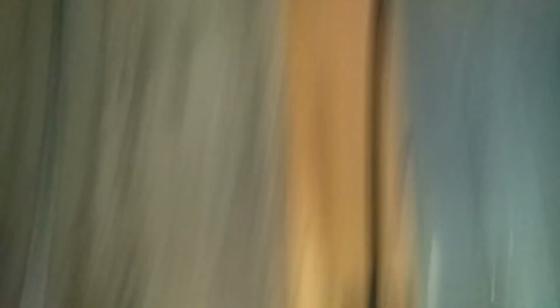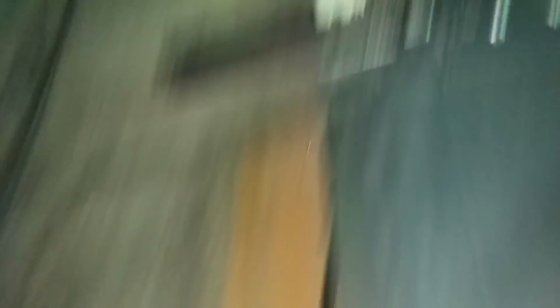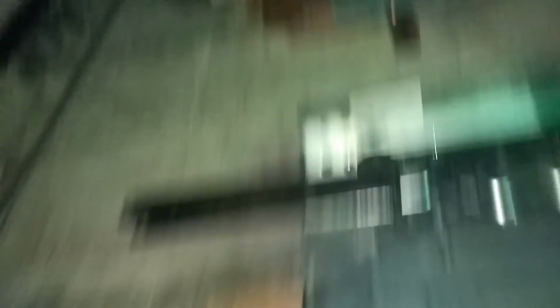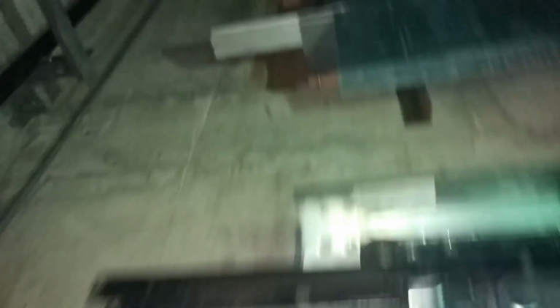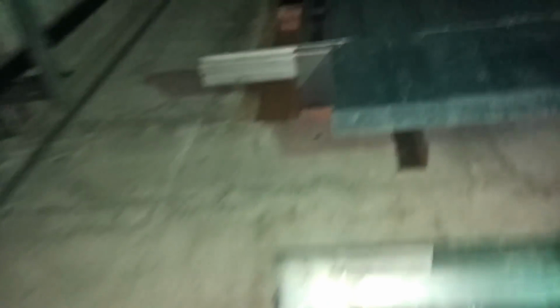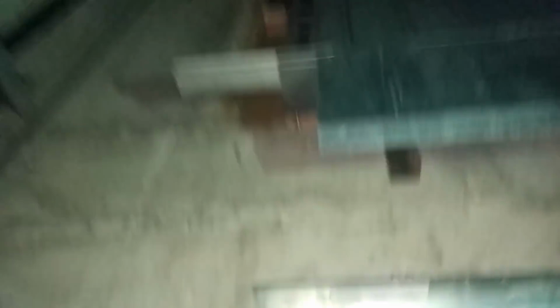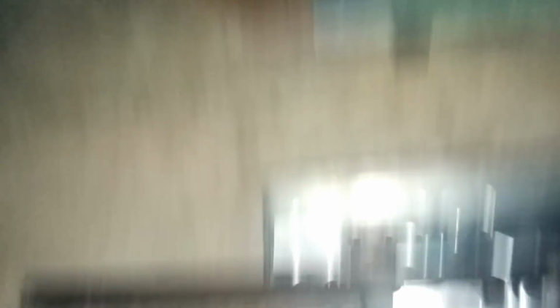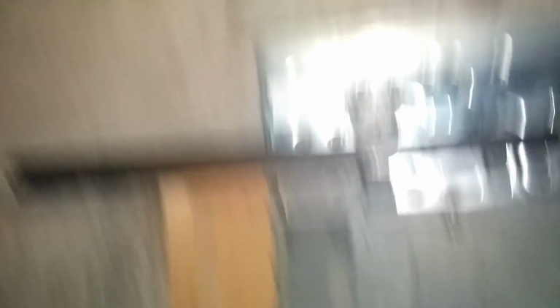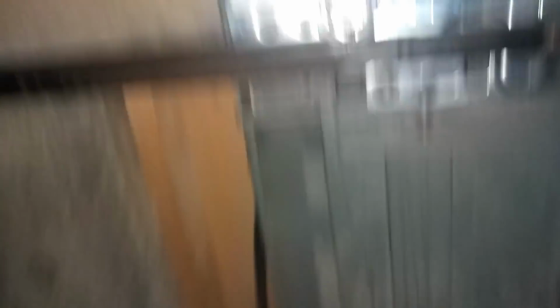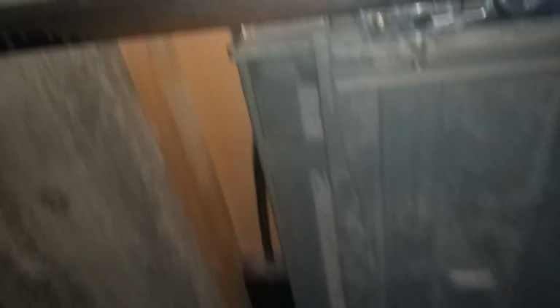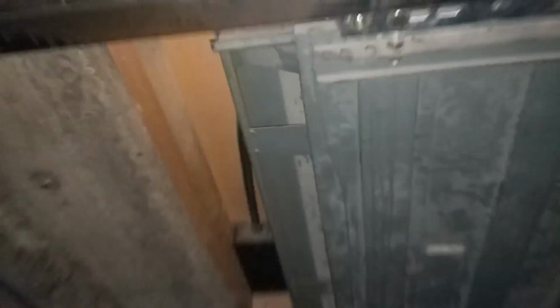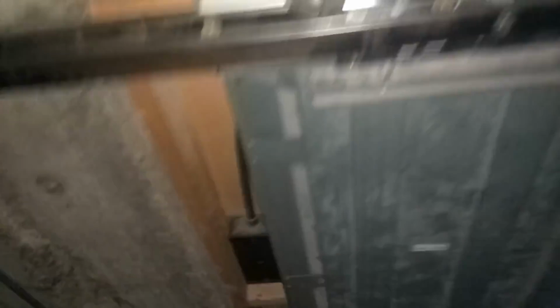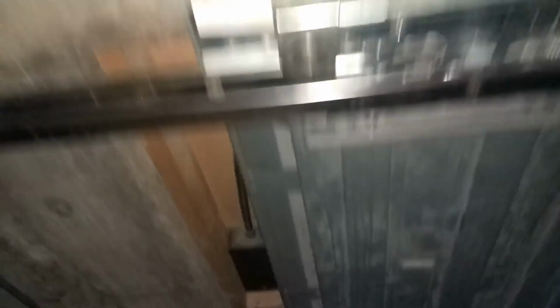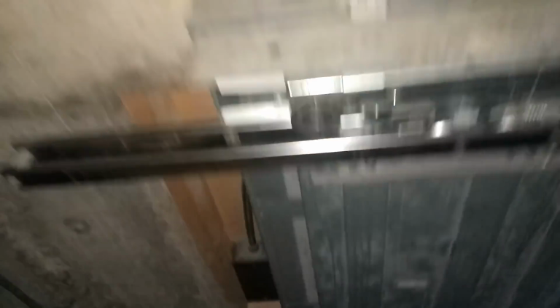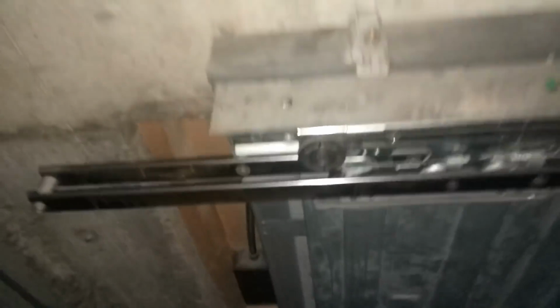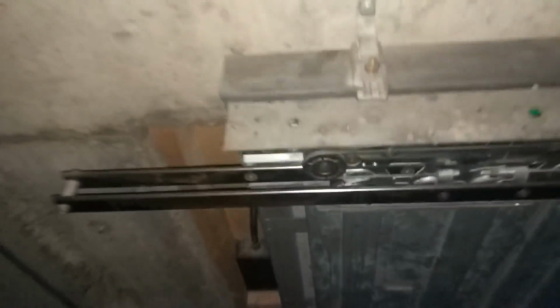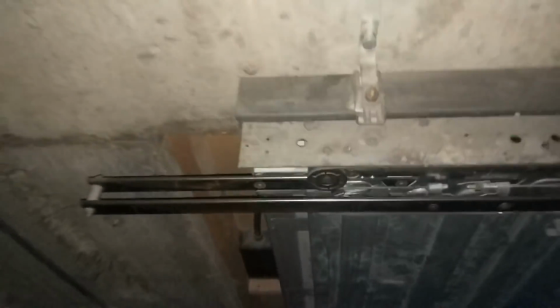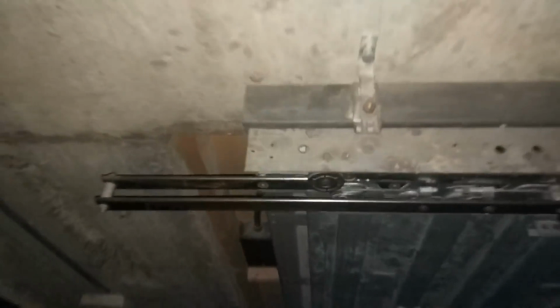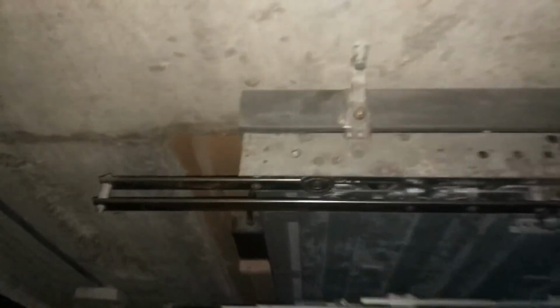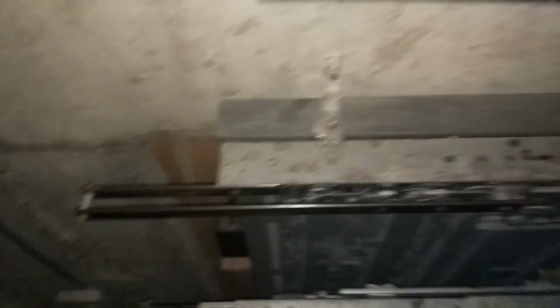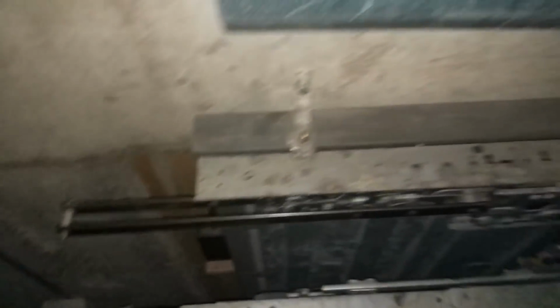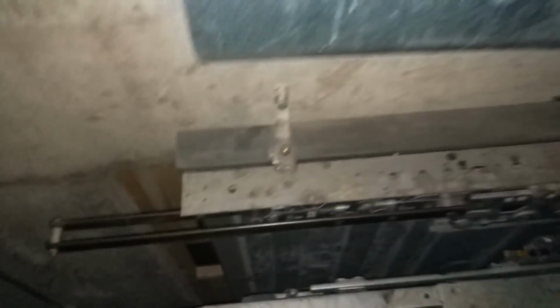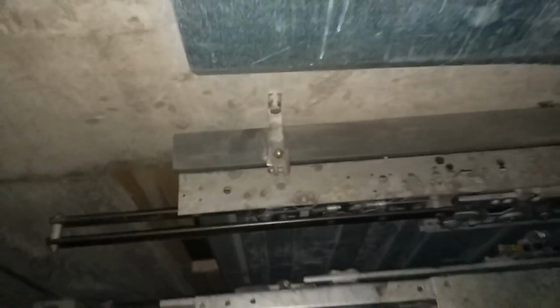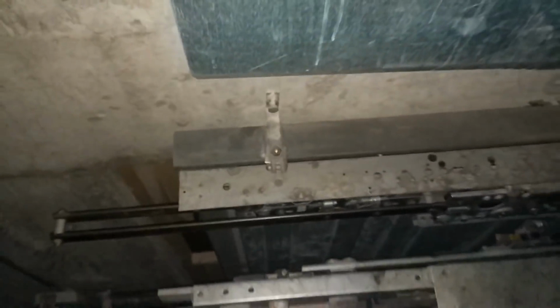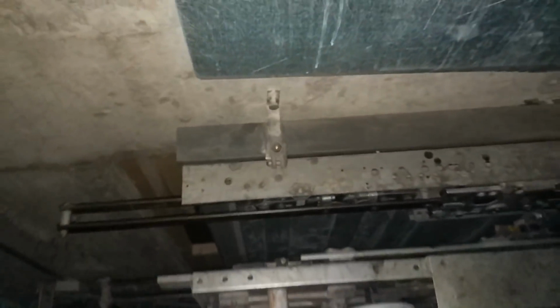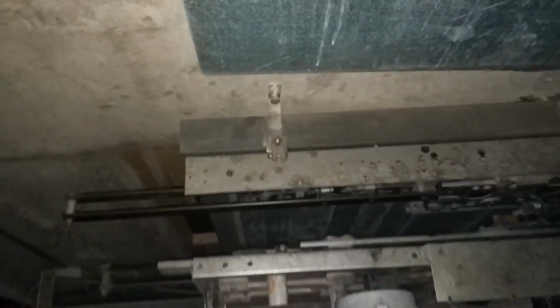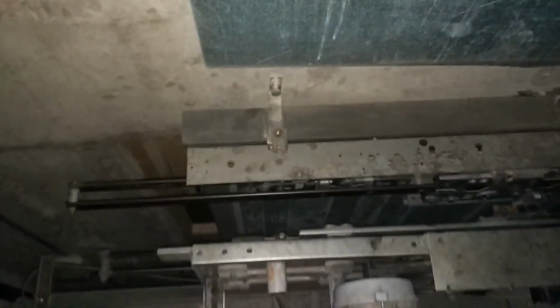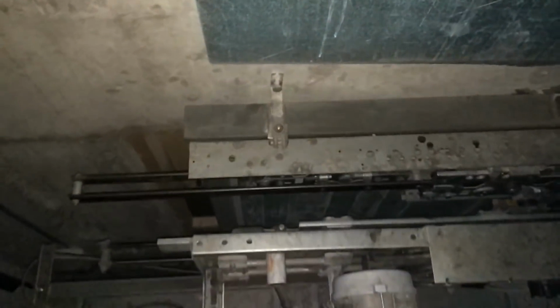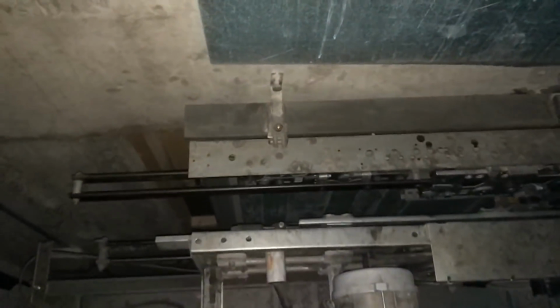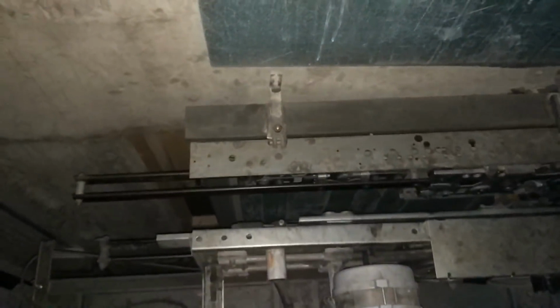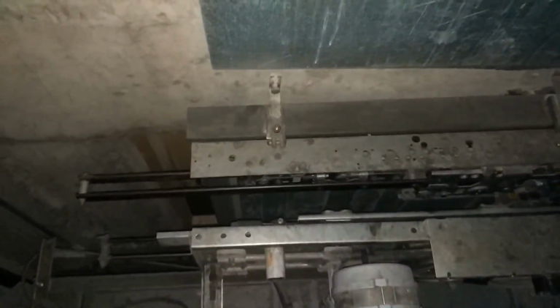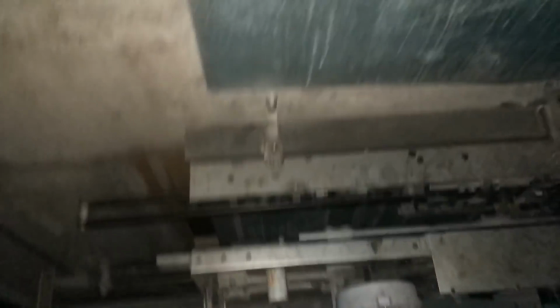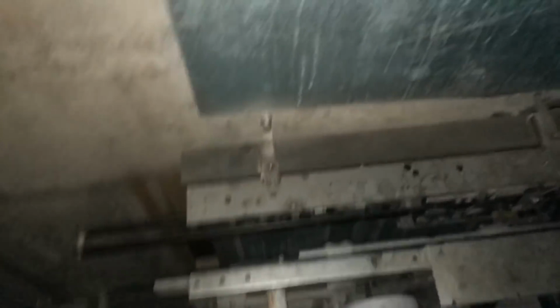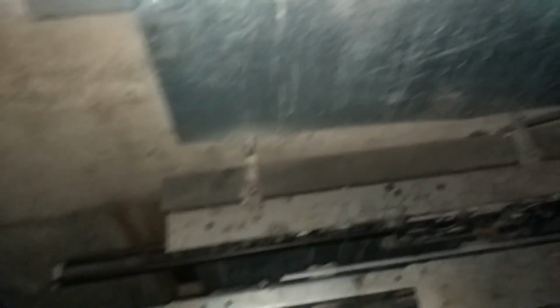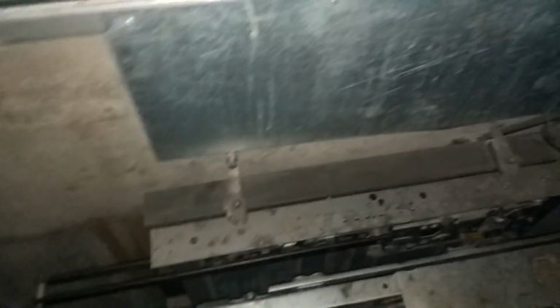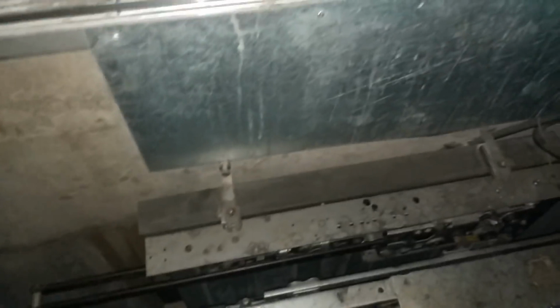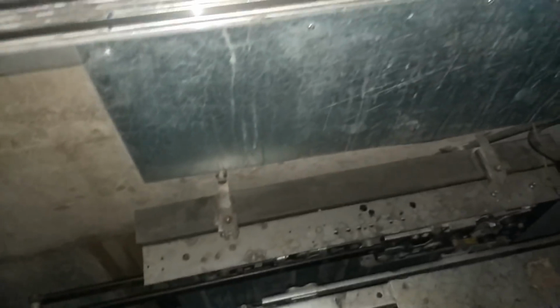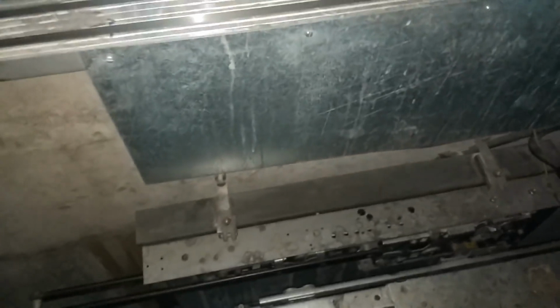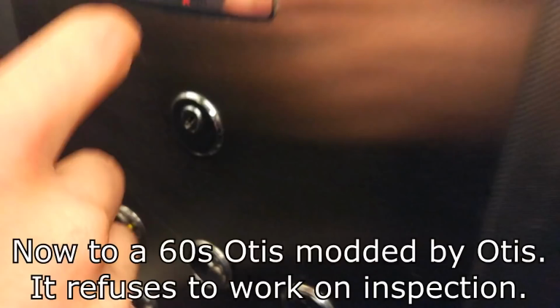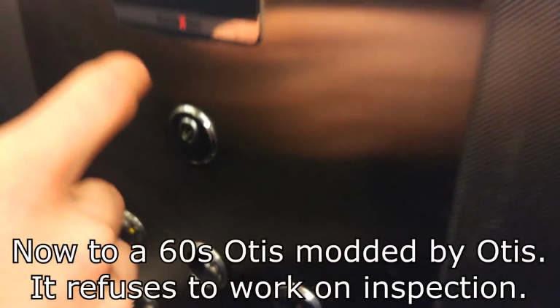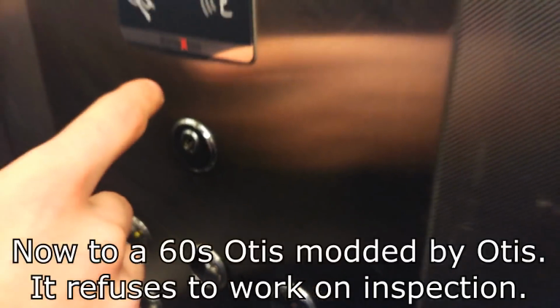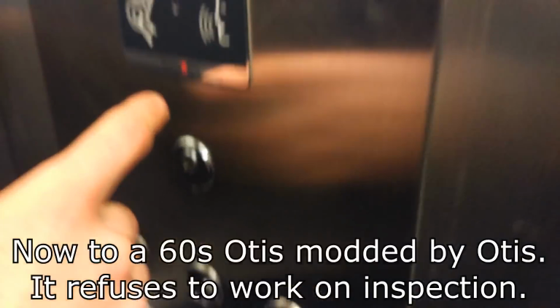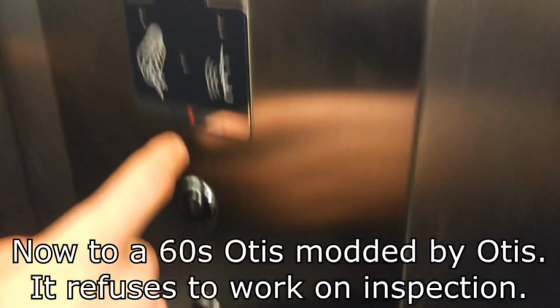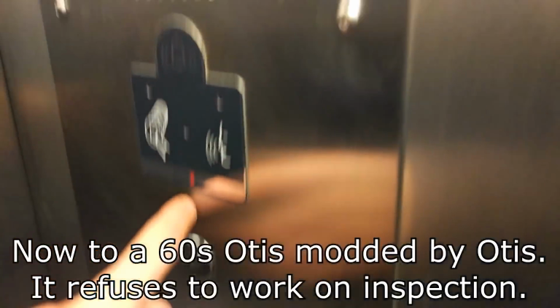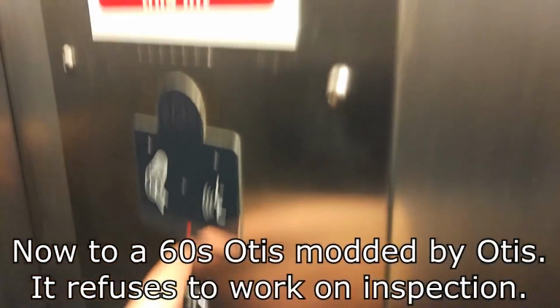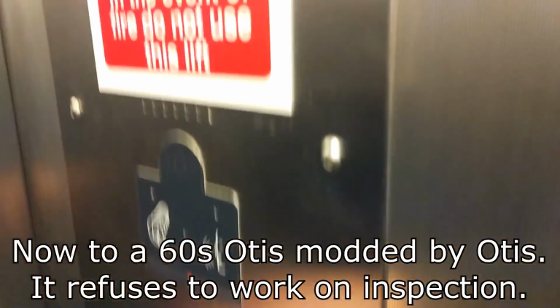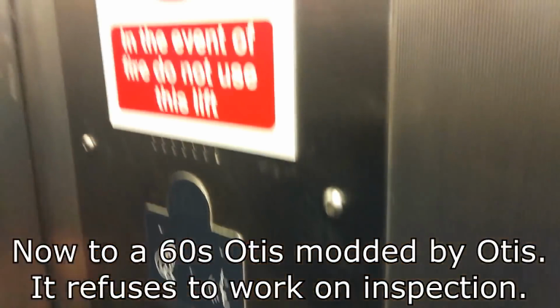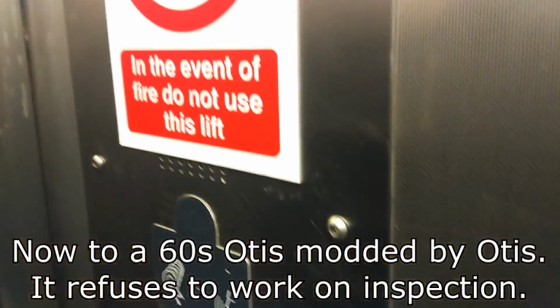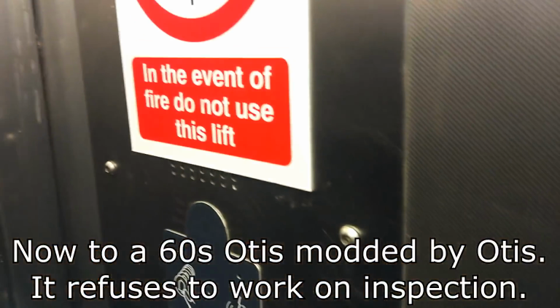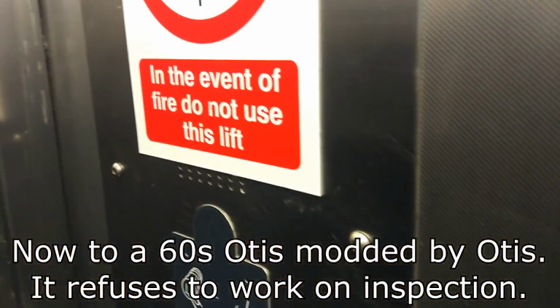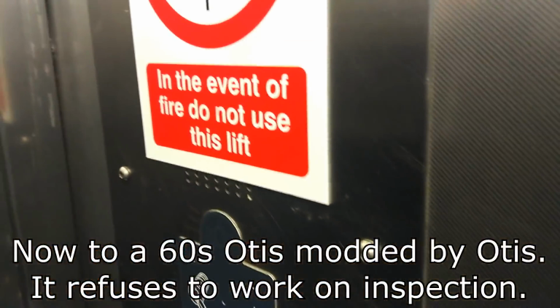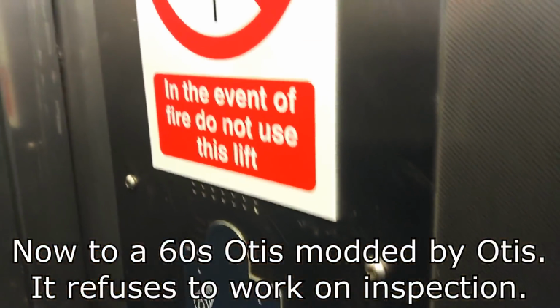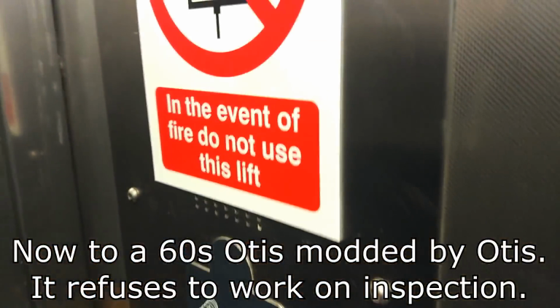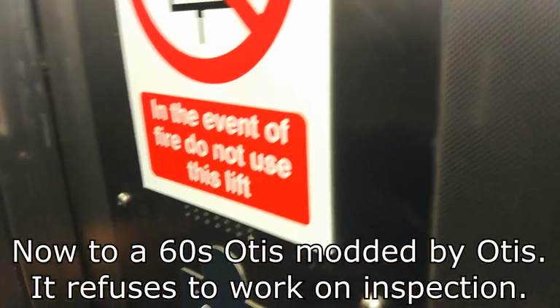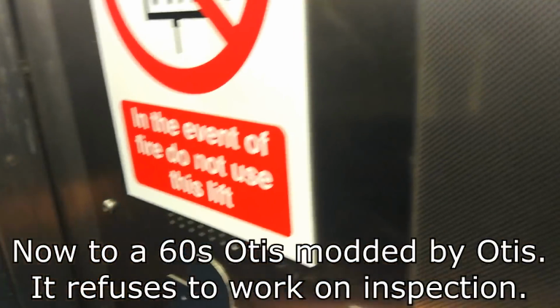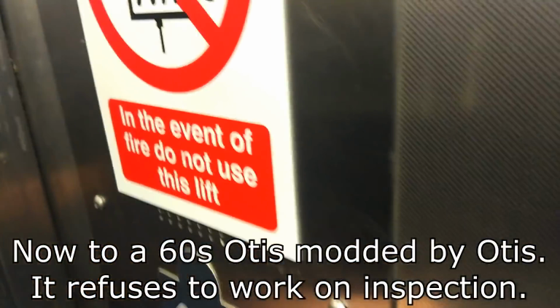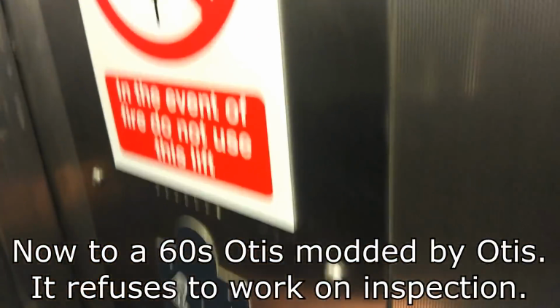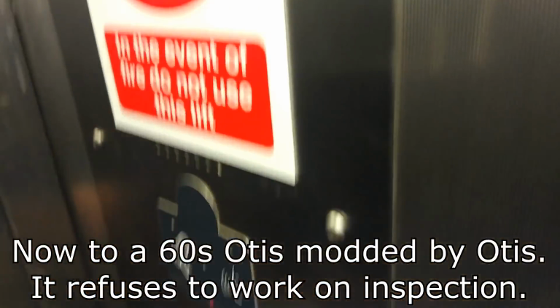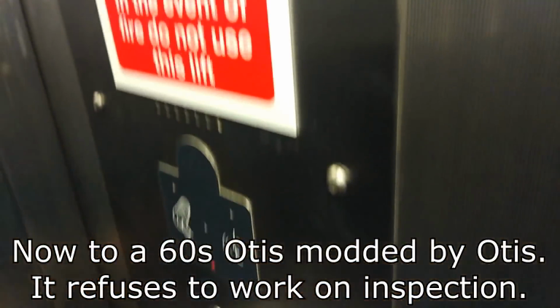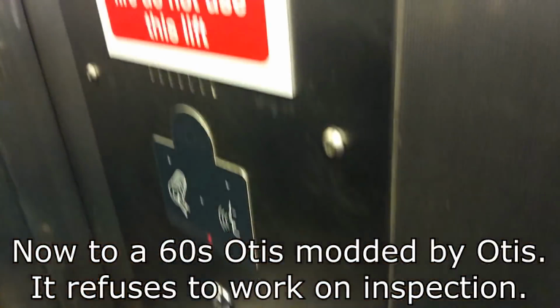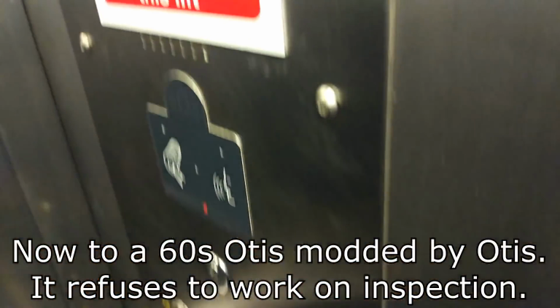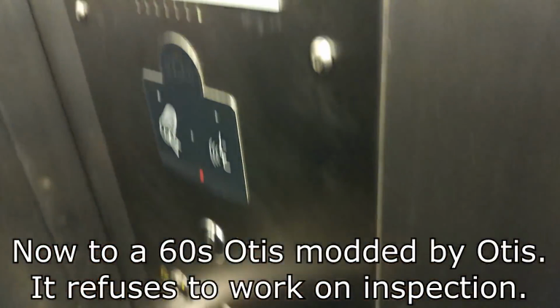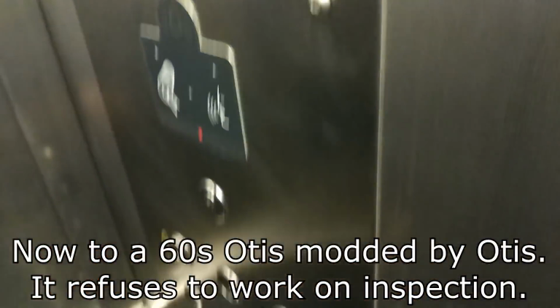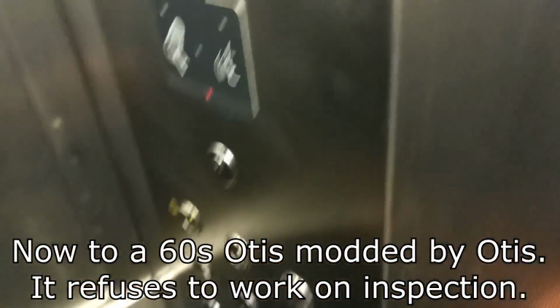Oh my gosh, this is so old. A cone - a Koenigsen. A cone floor.